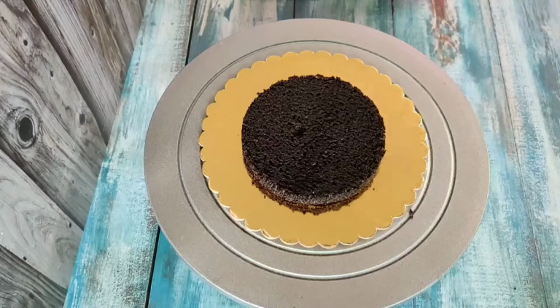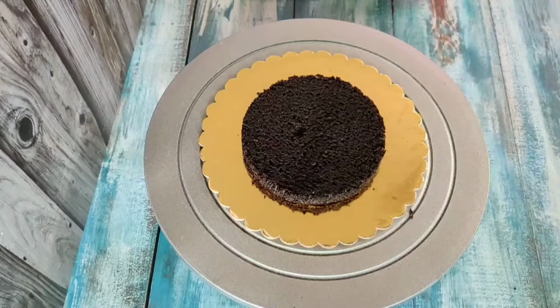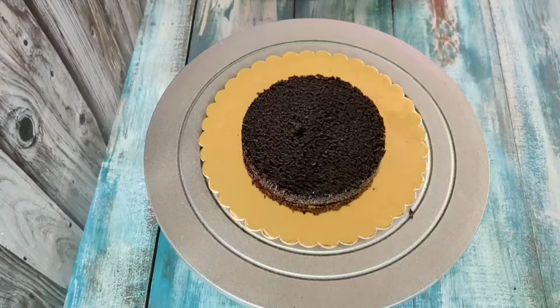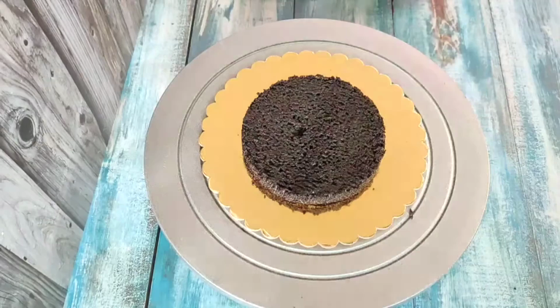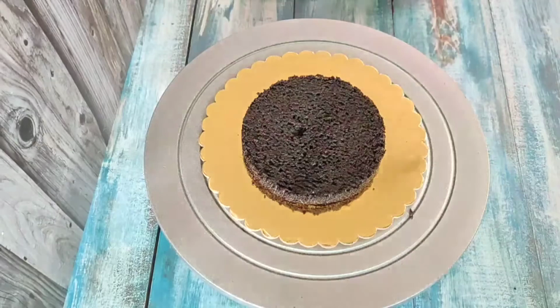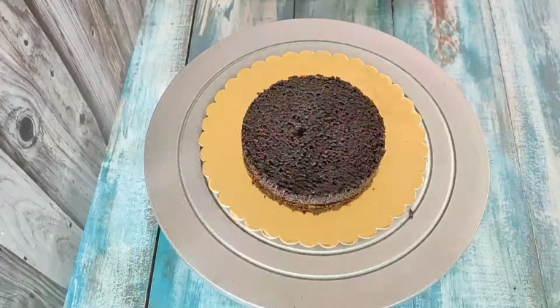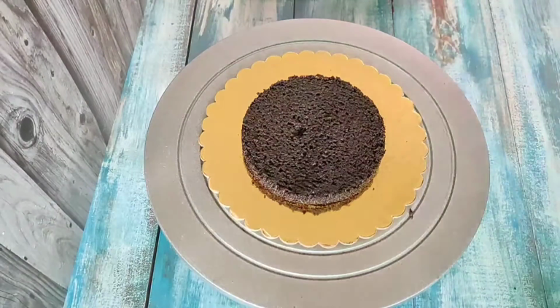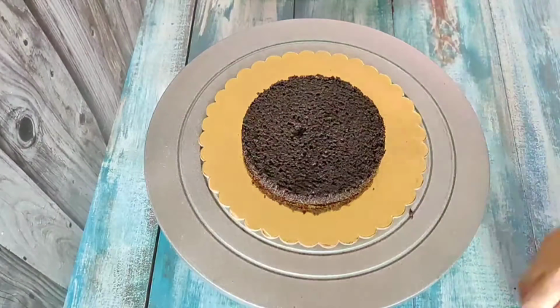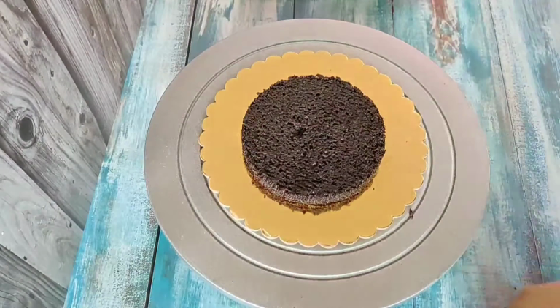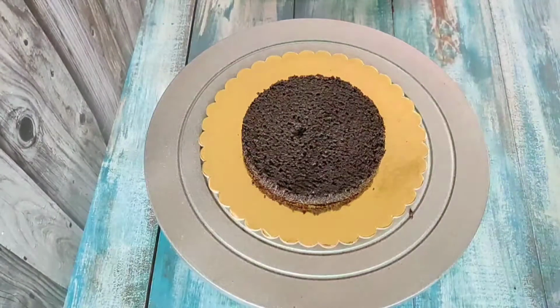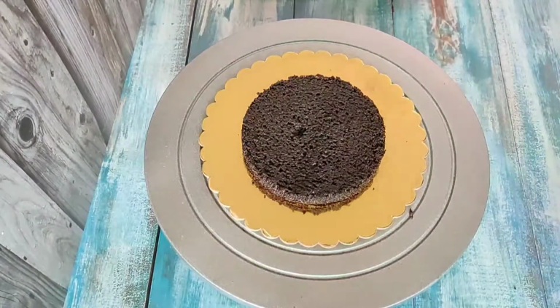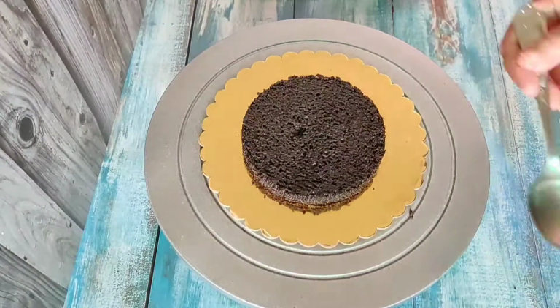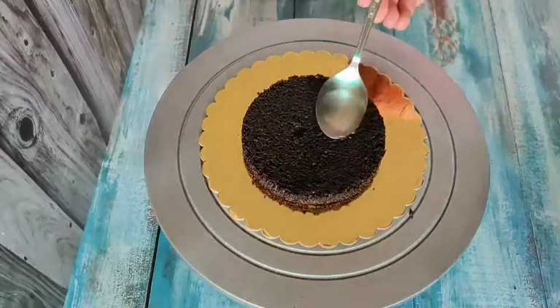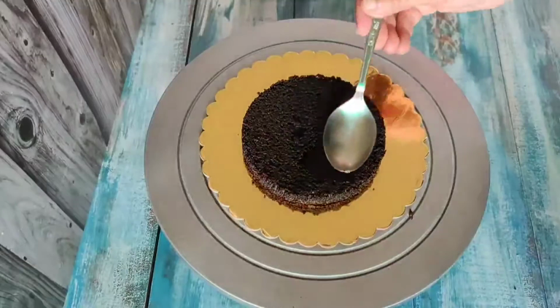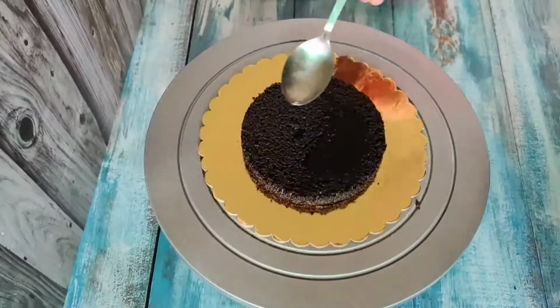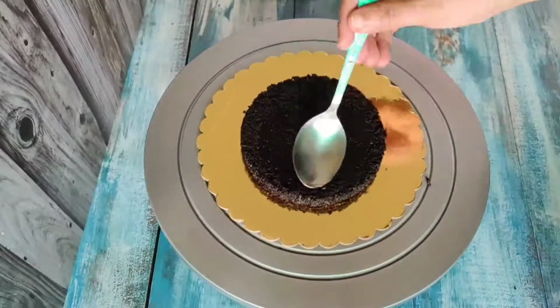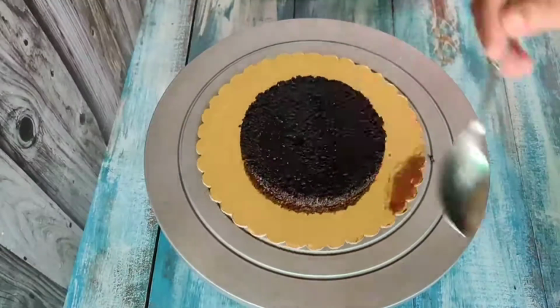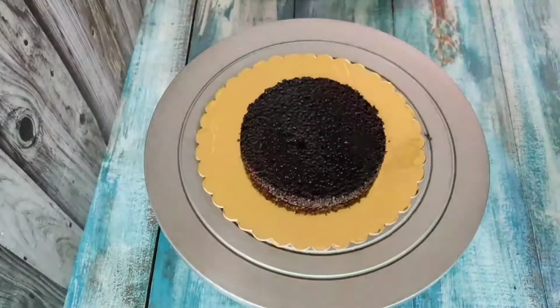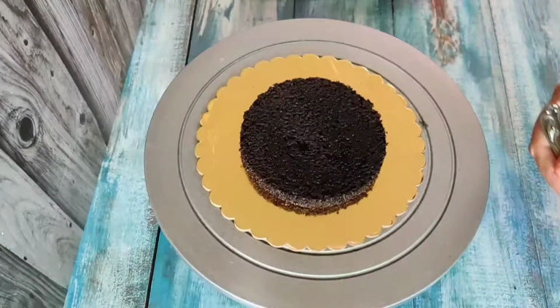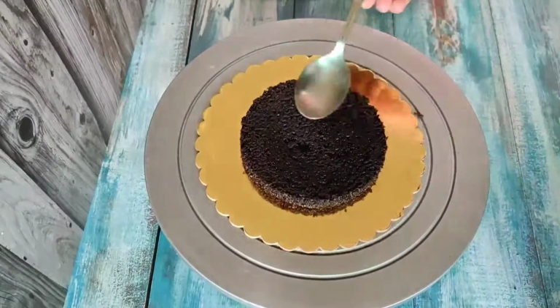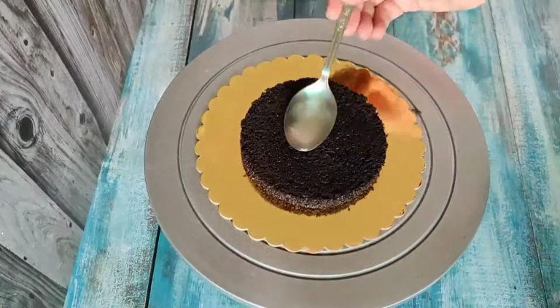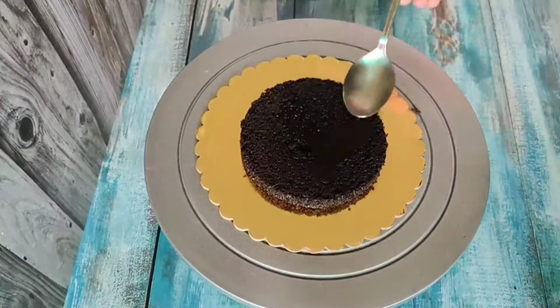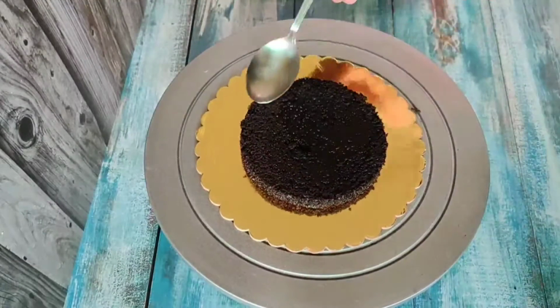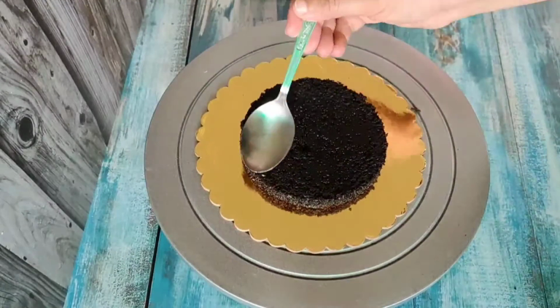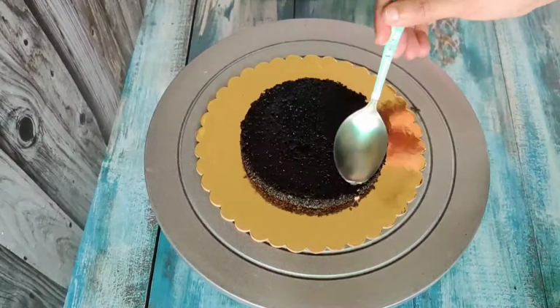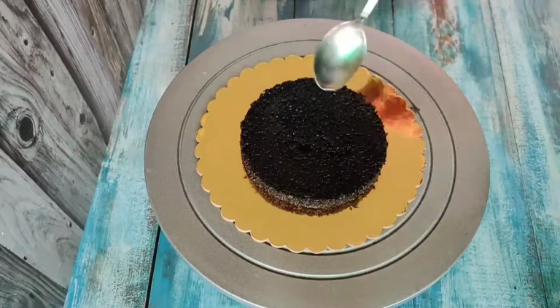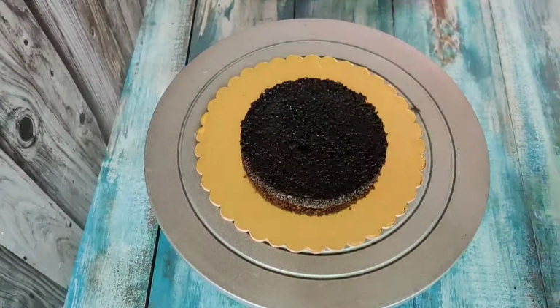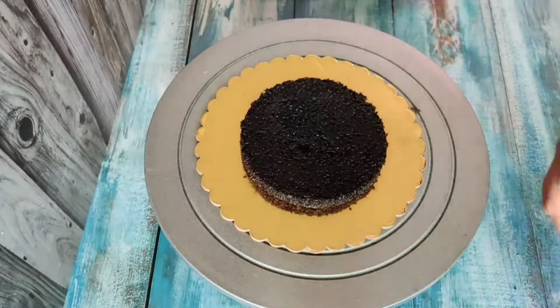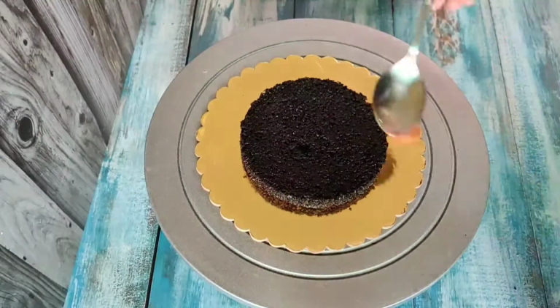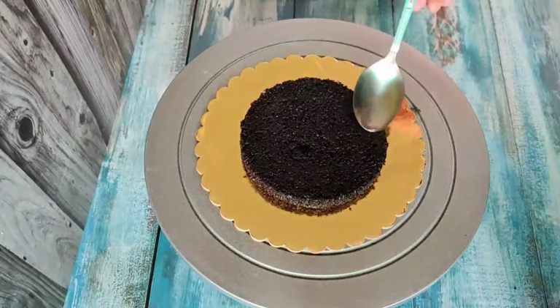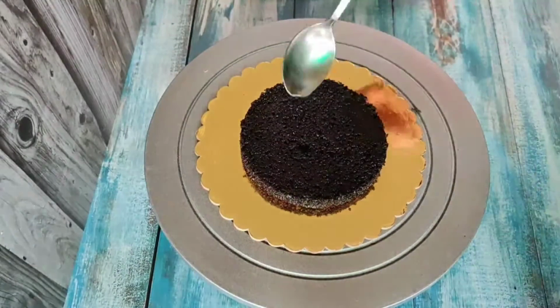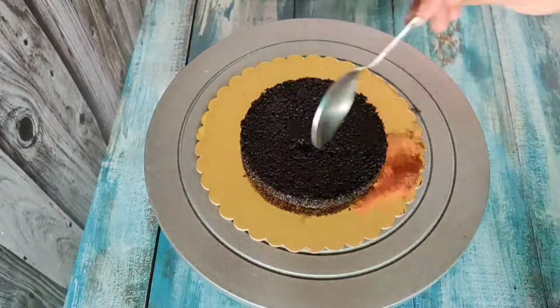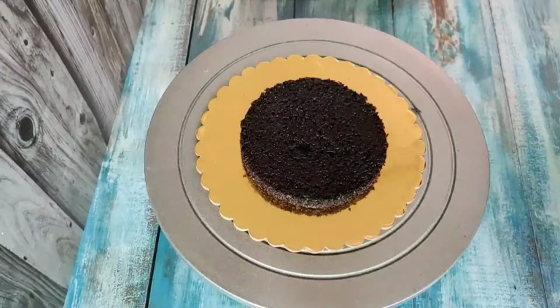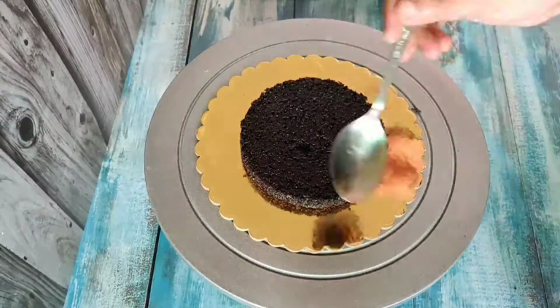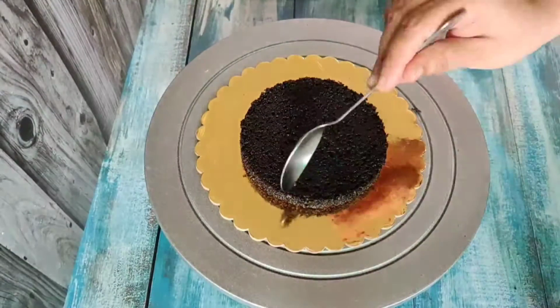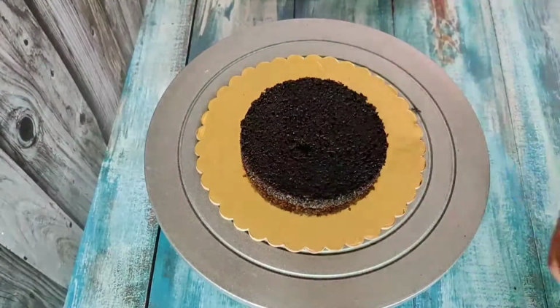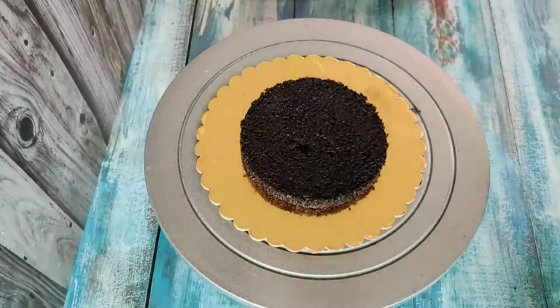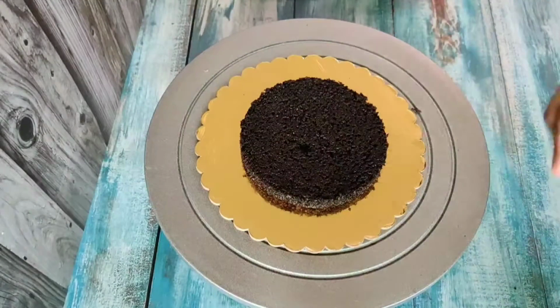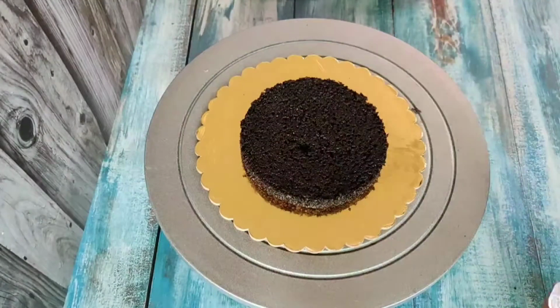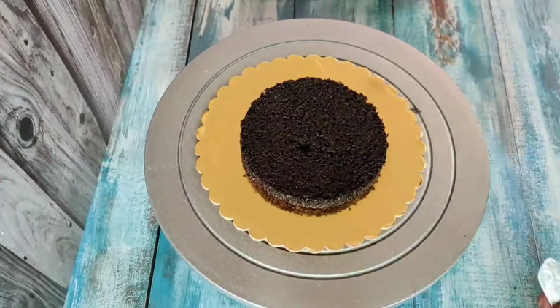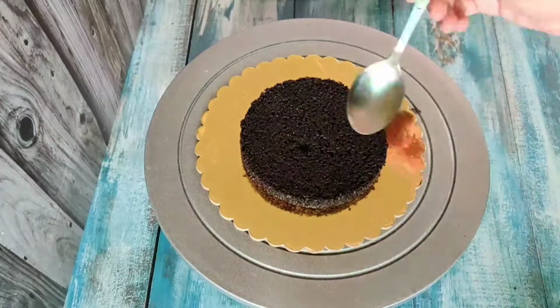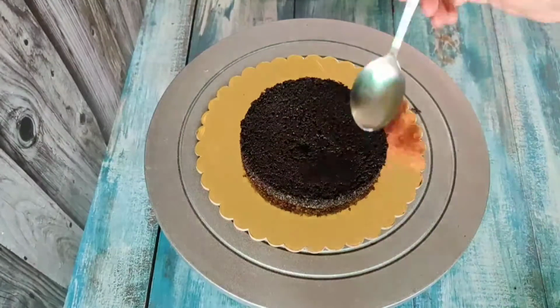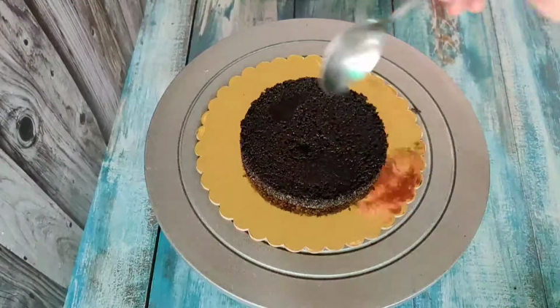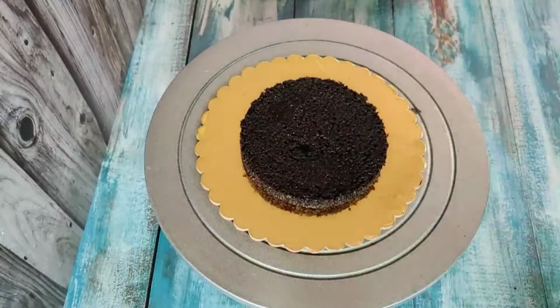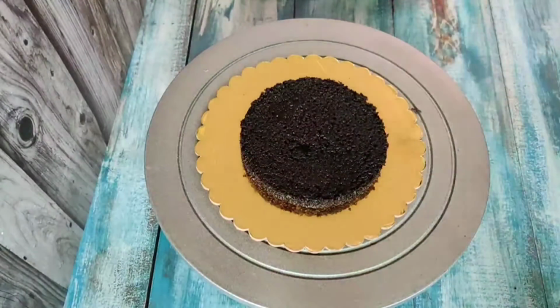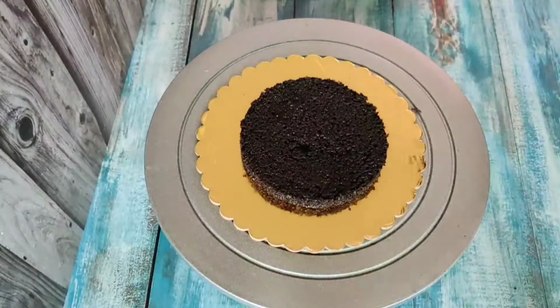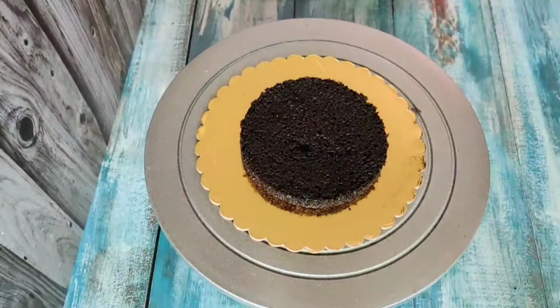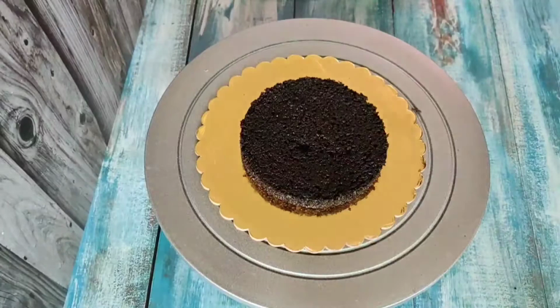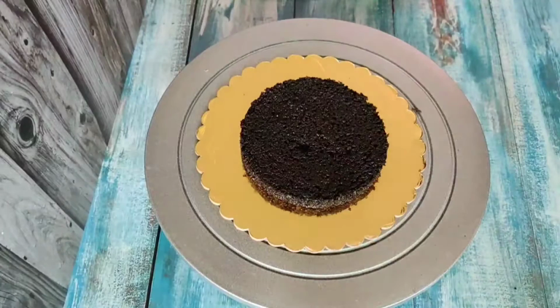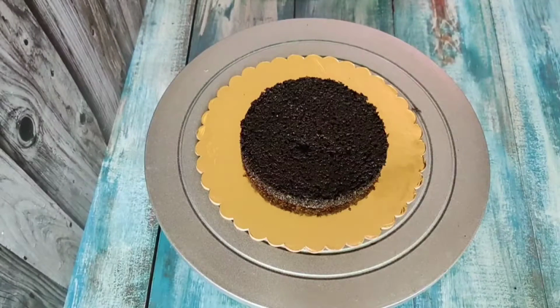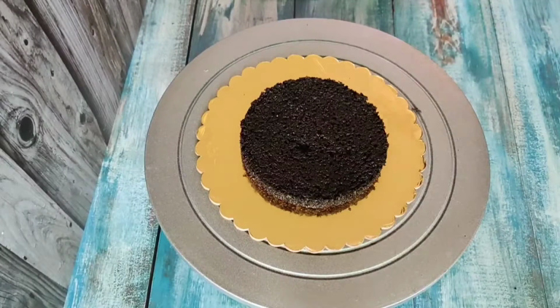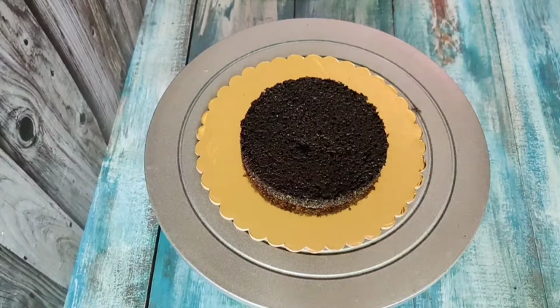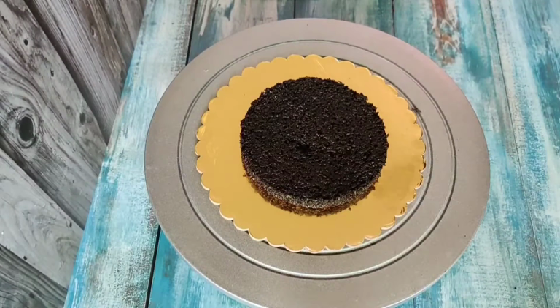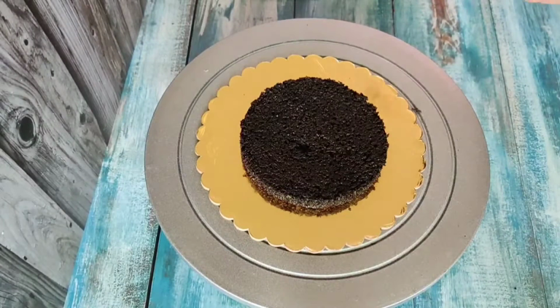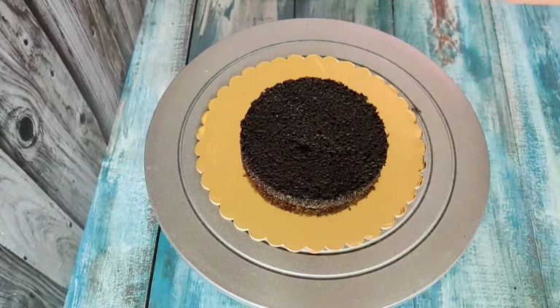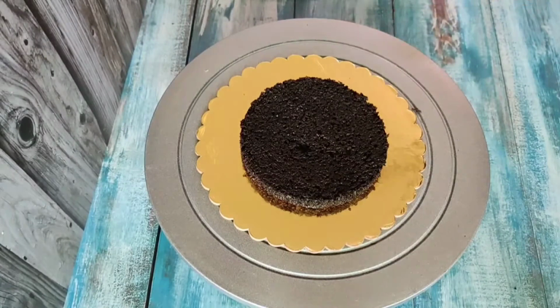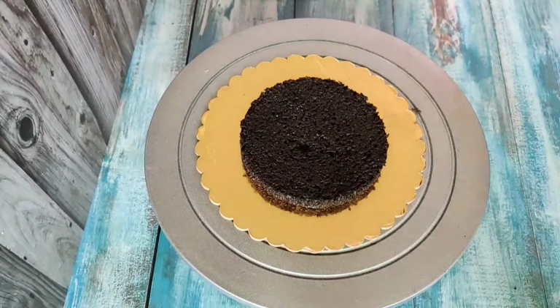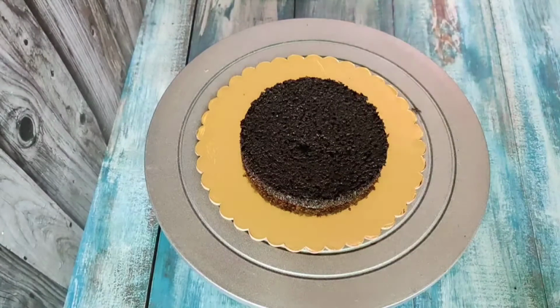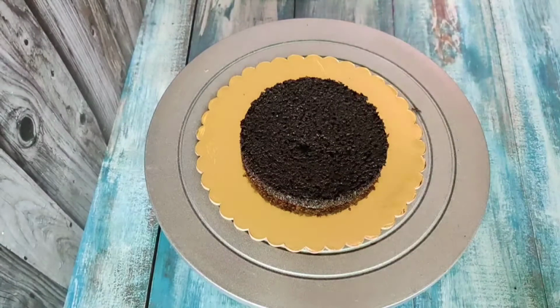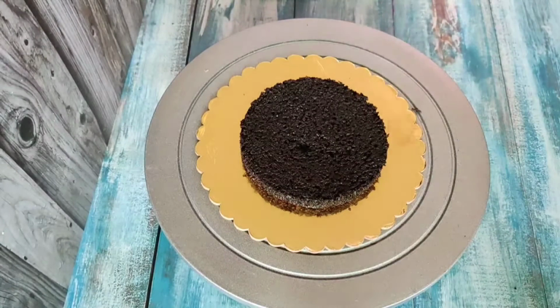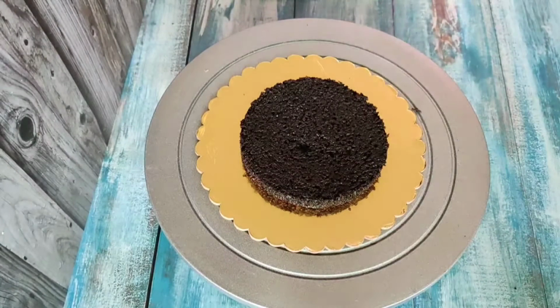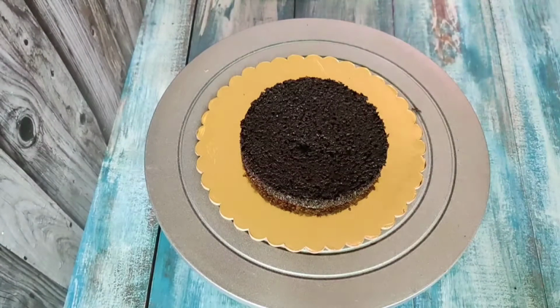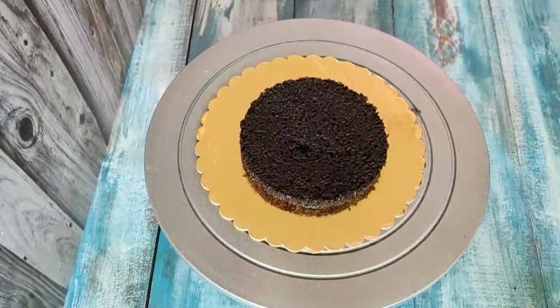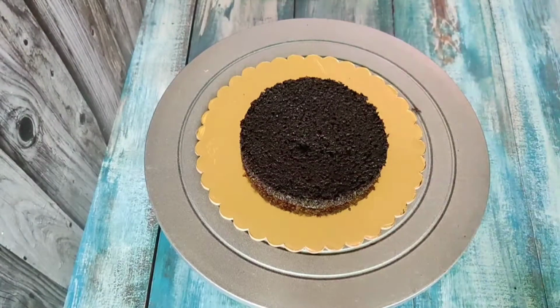Hey everyone, in today's video I'm sharing the design of the cake. It's a very cute cake.